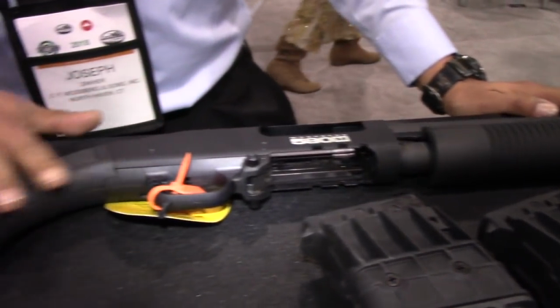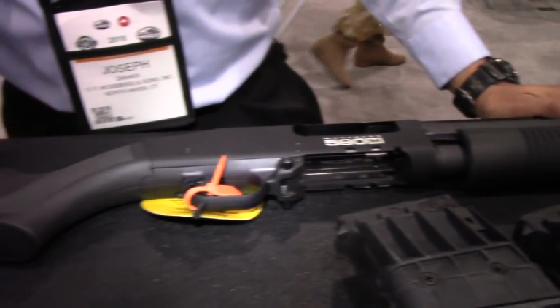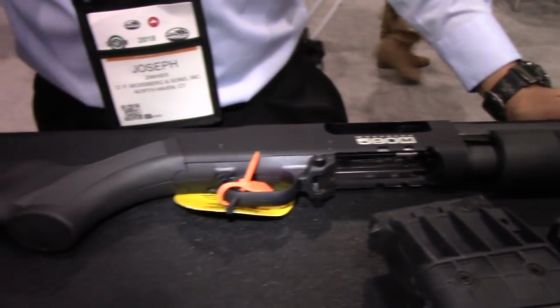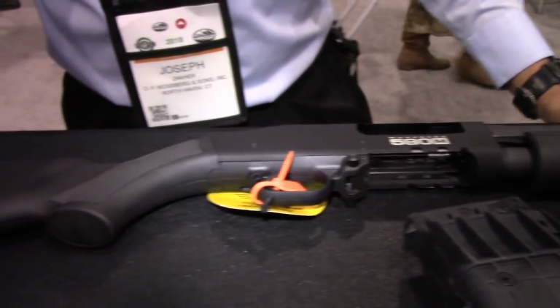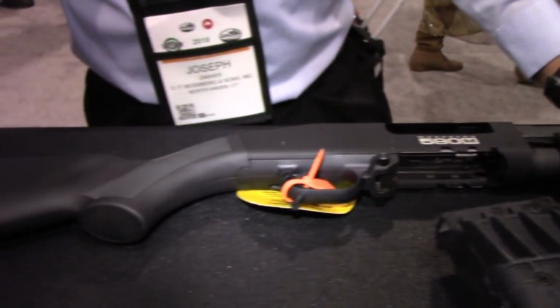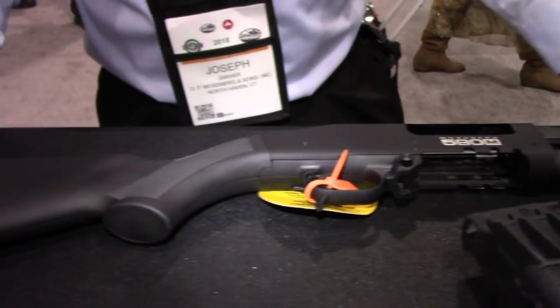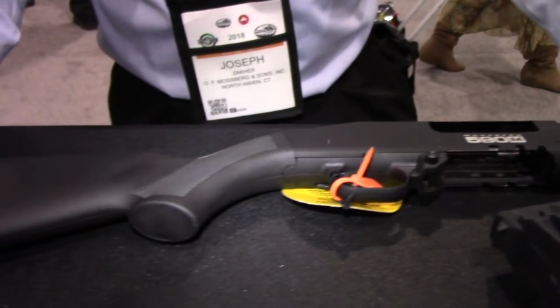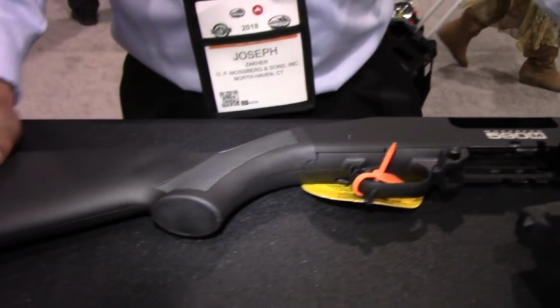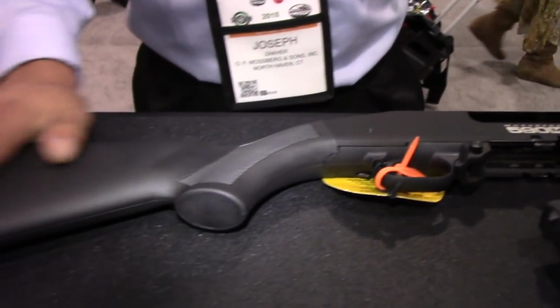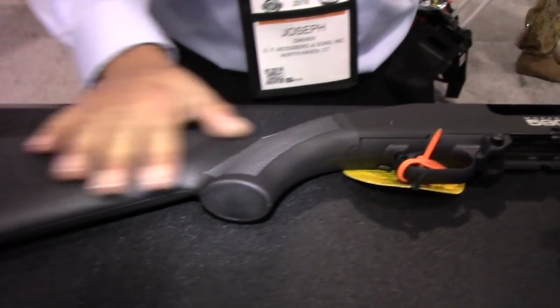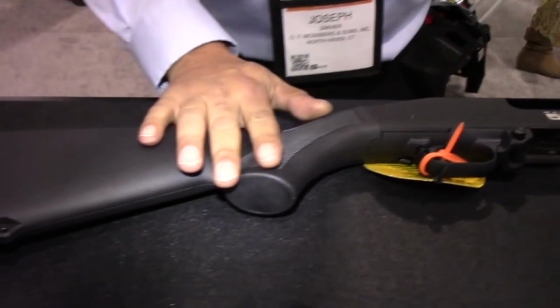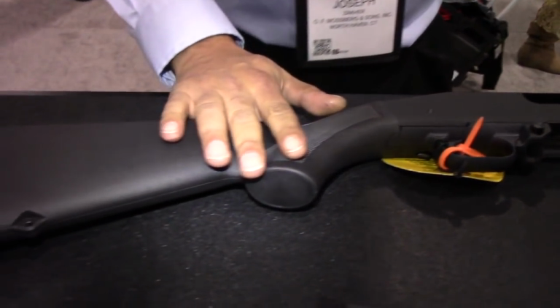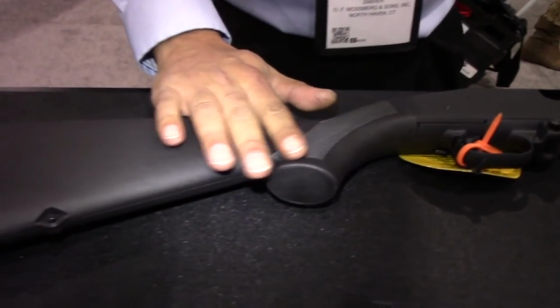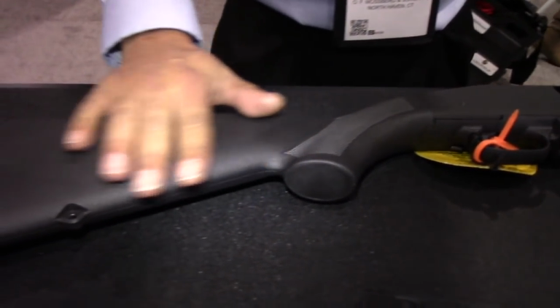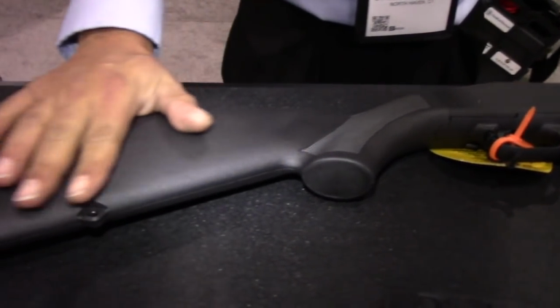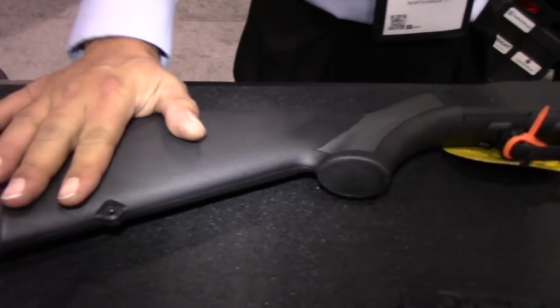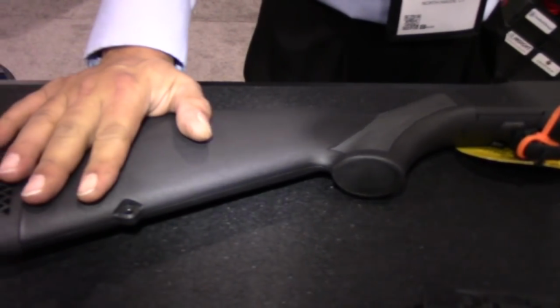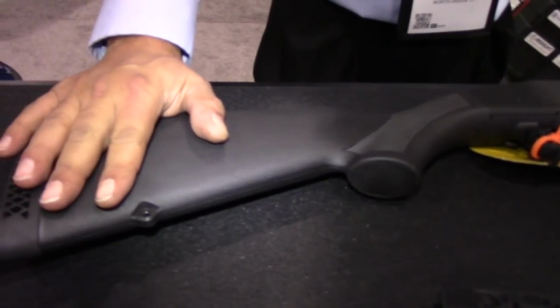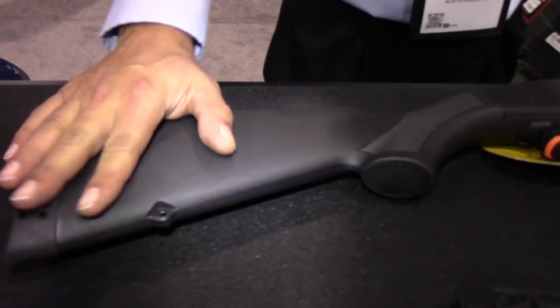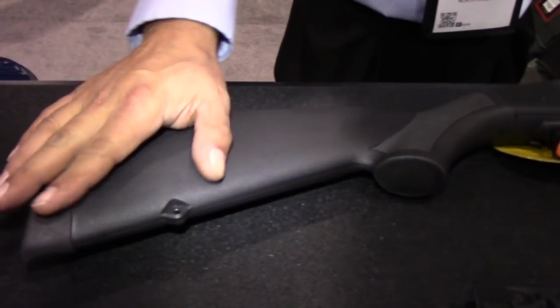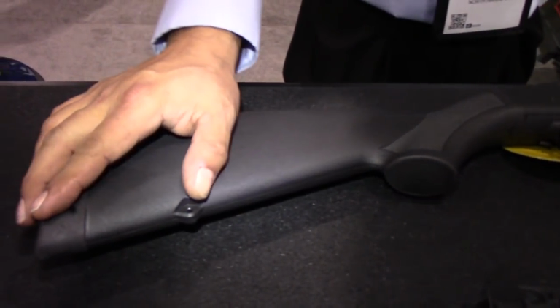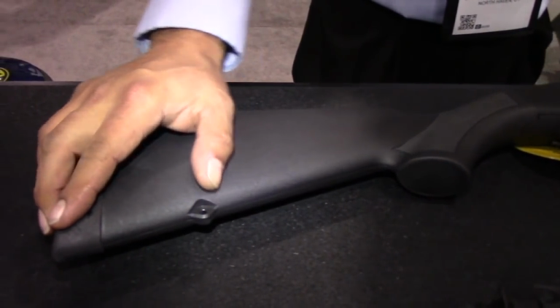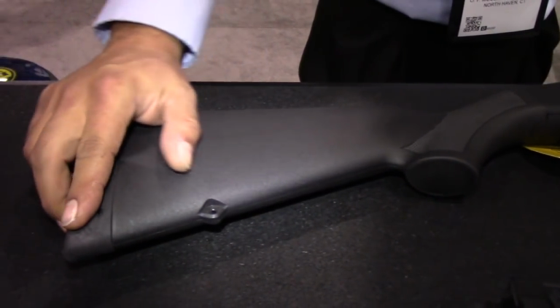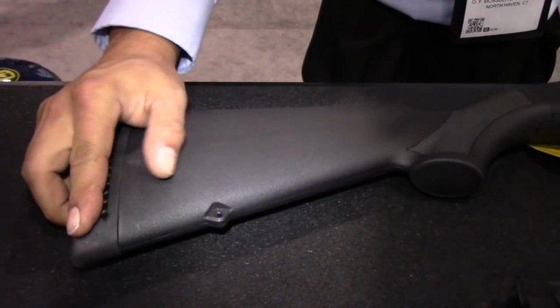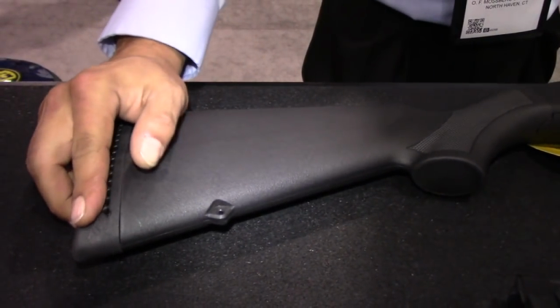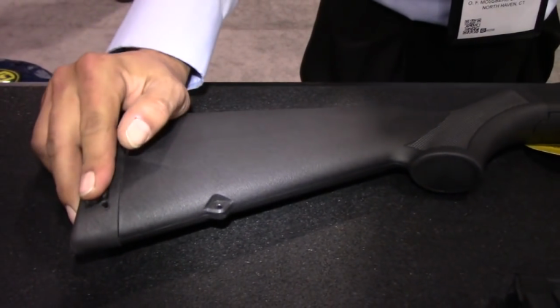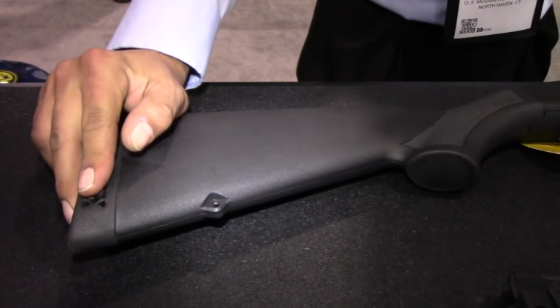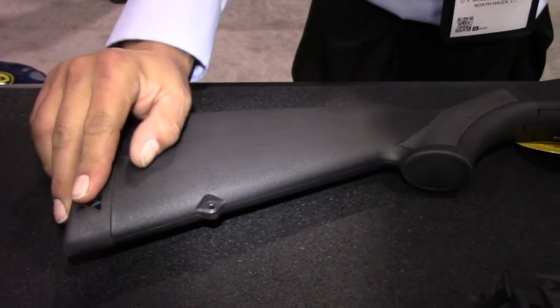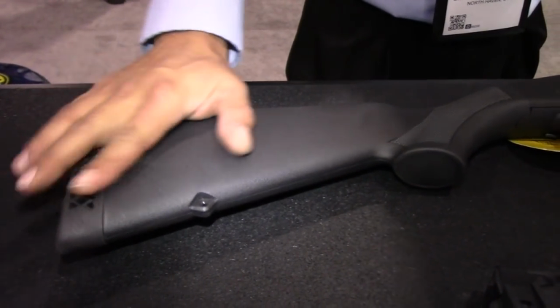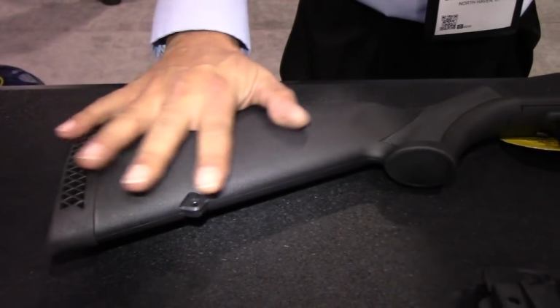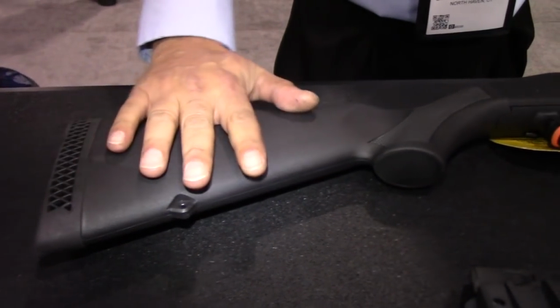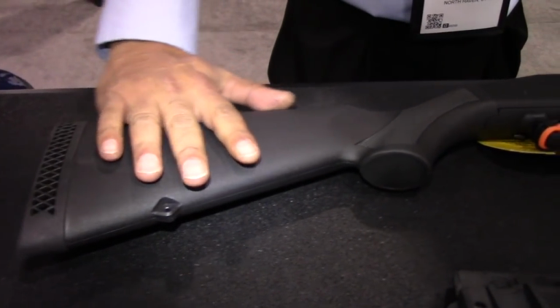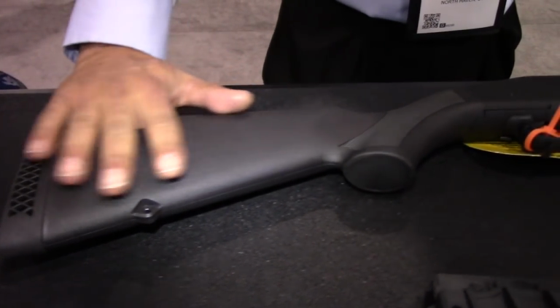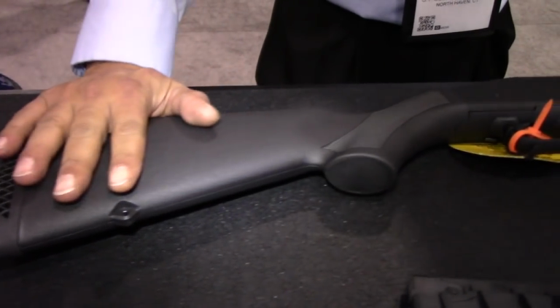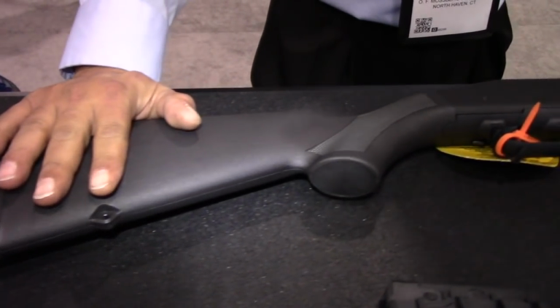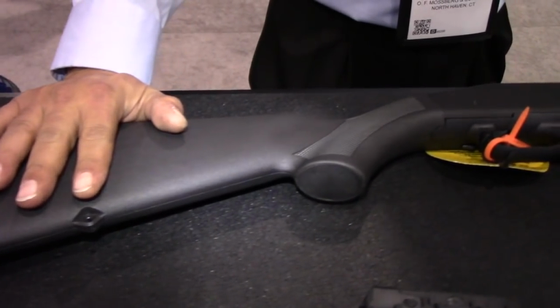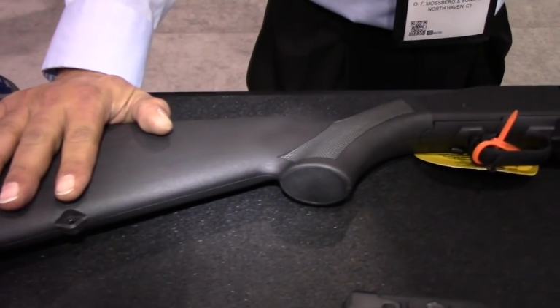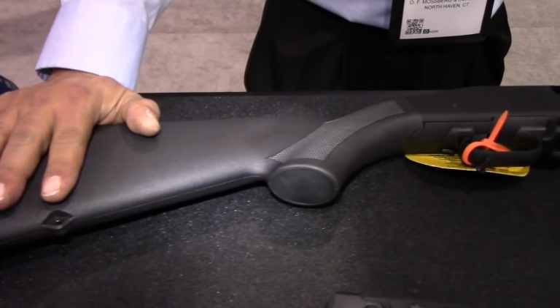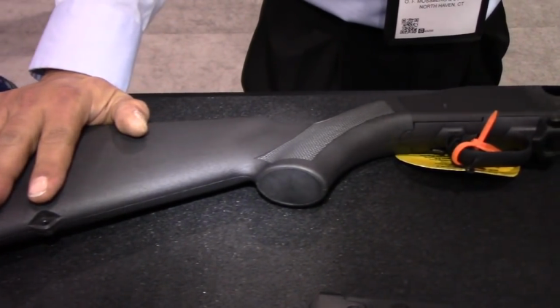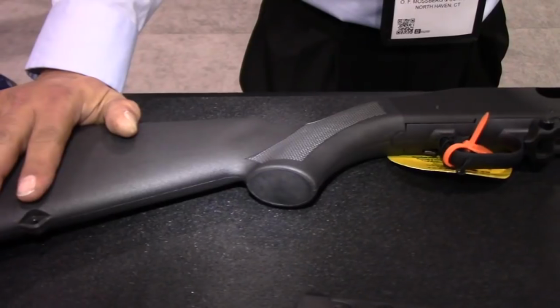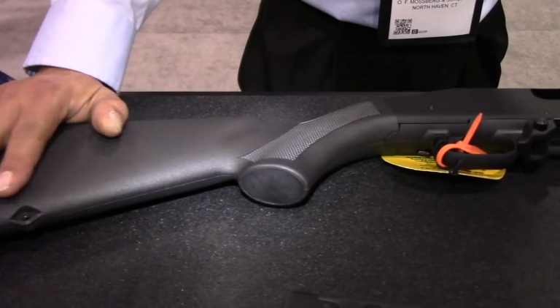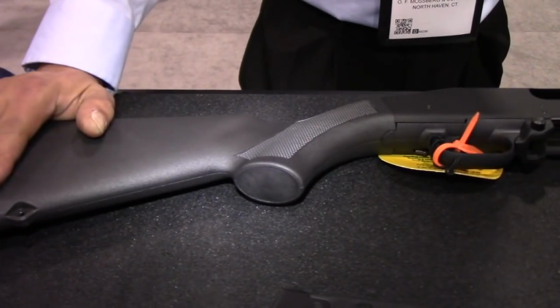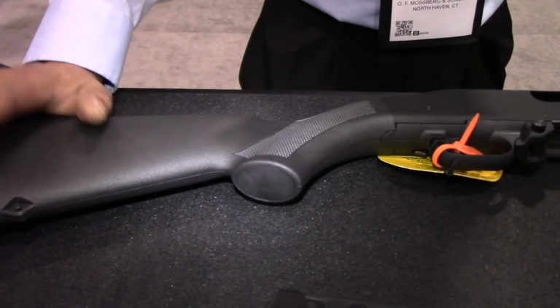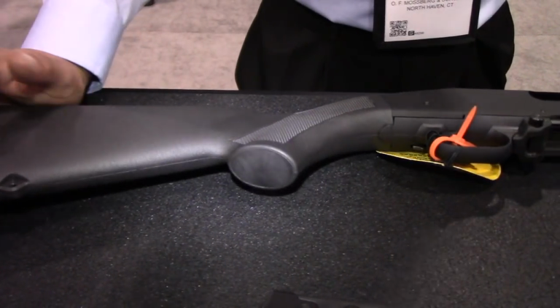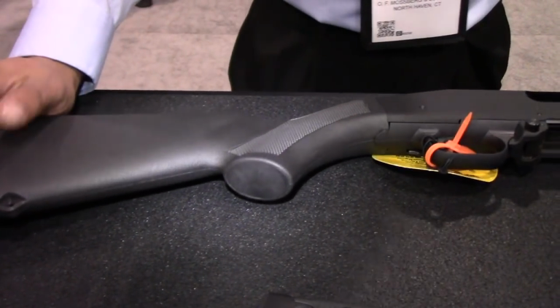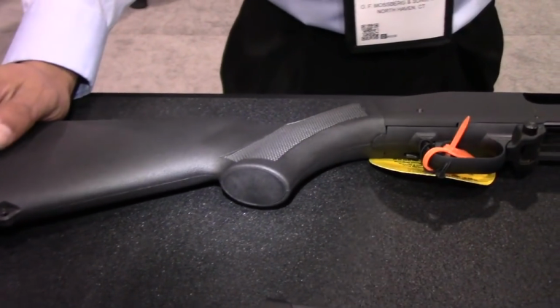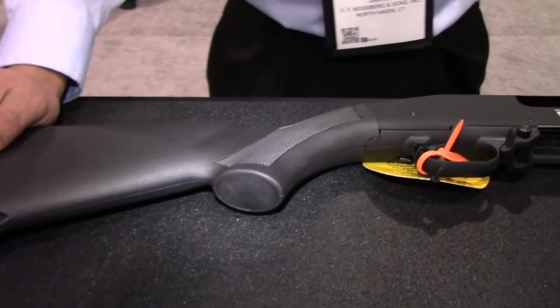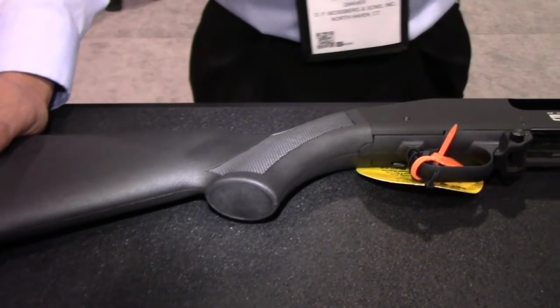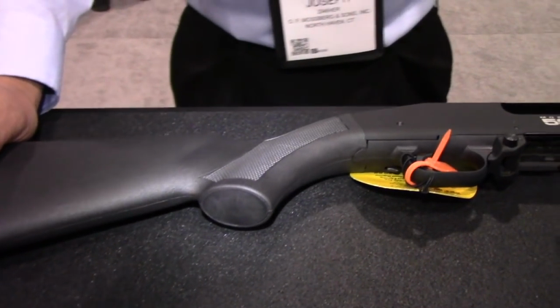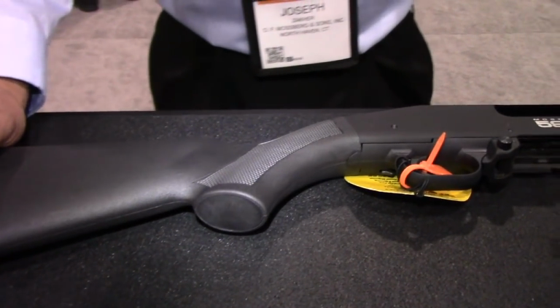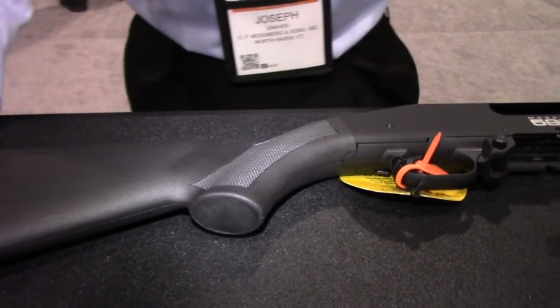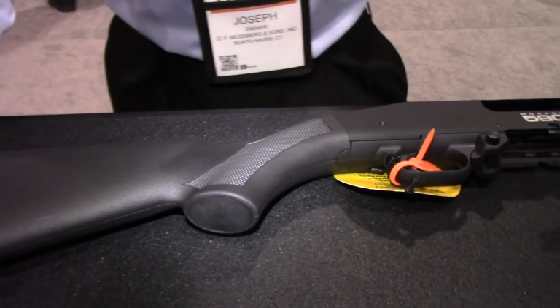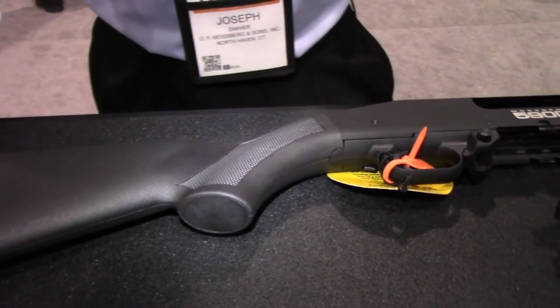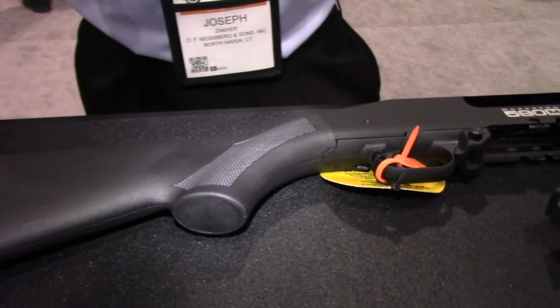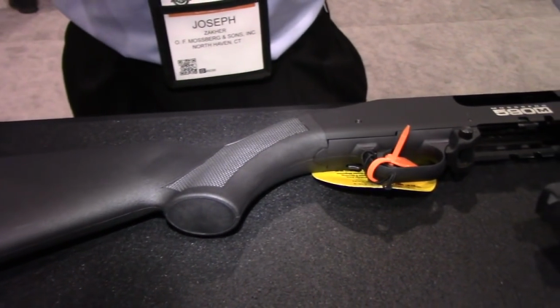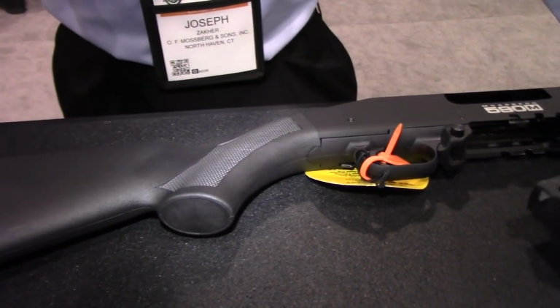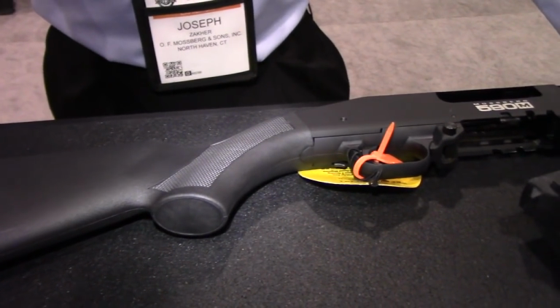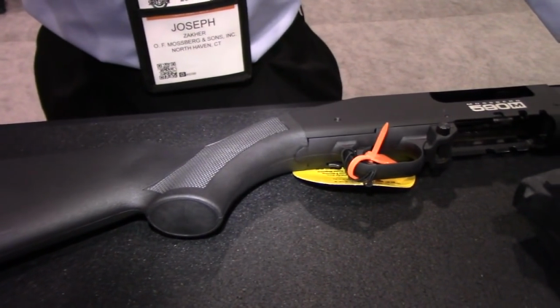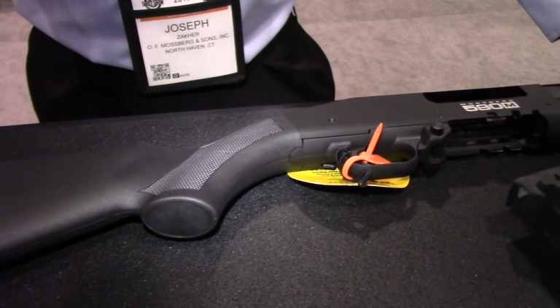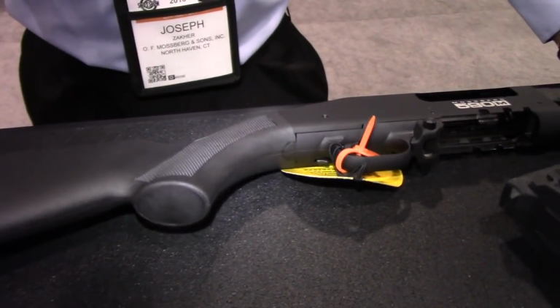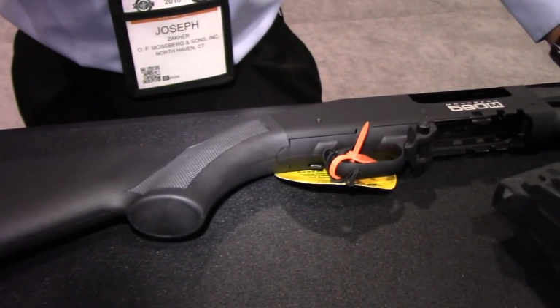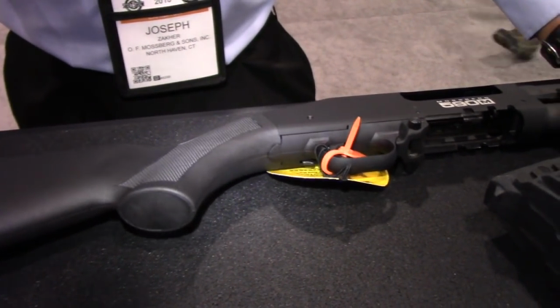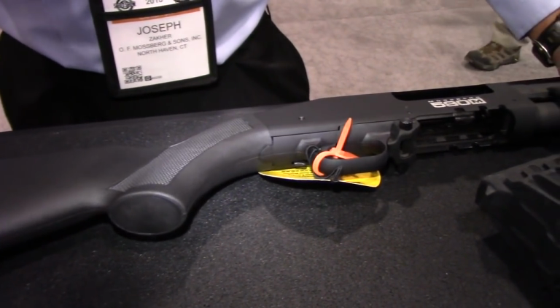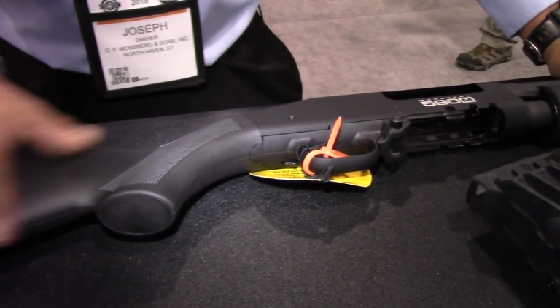Same buttstock in the back. Mossberg is aftermarket friendly — you can go with a six-position stock or whatever you desire. But from the factory, it comes with a standard buttstock.